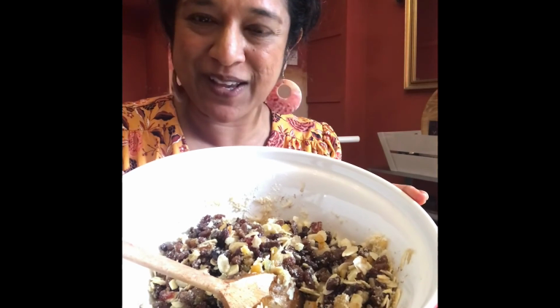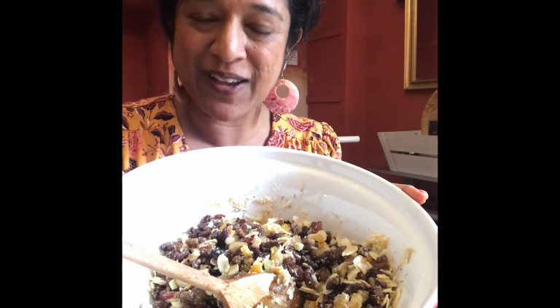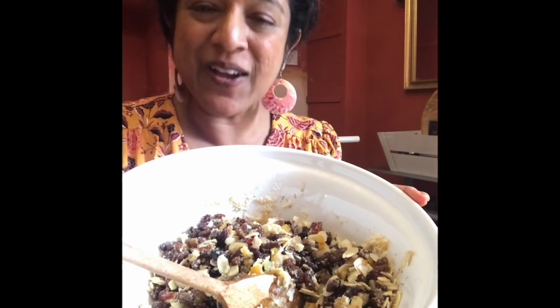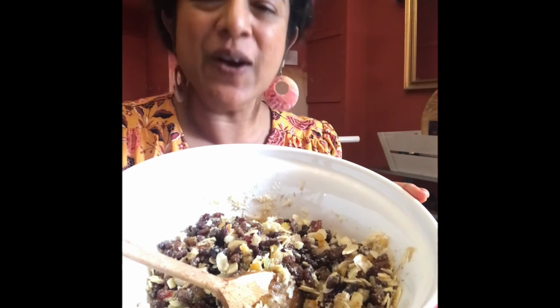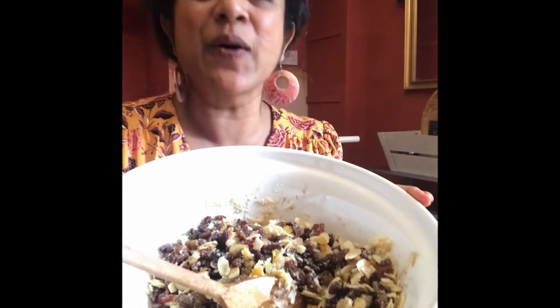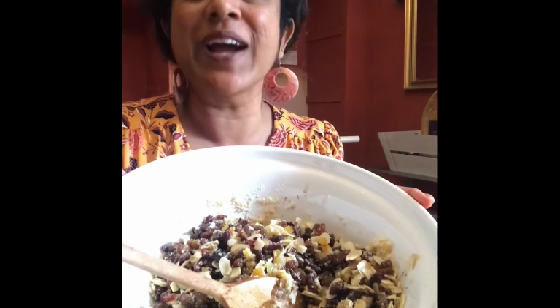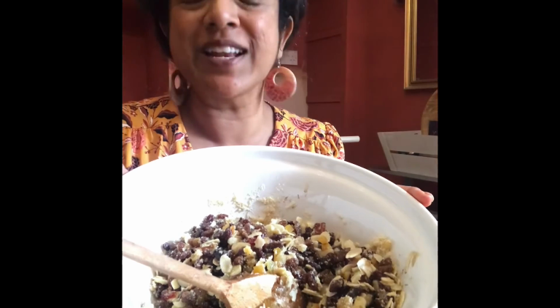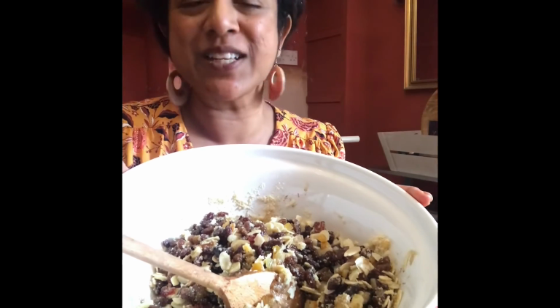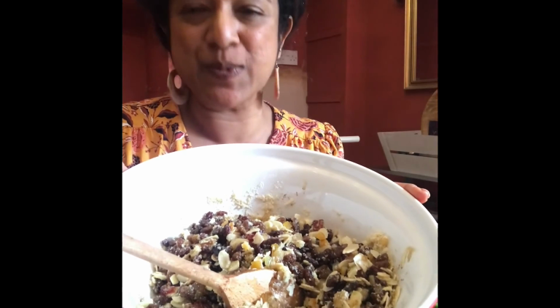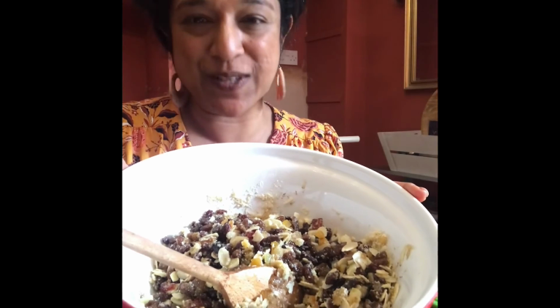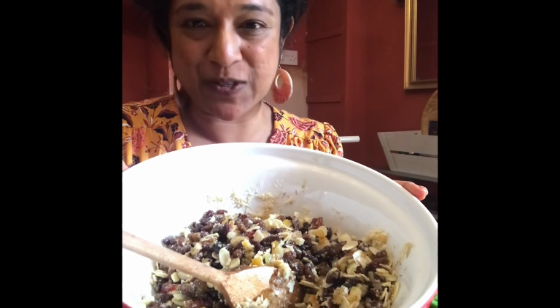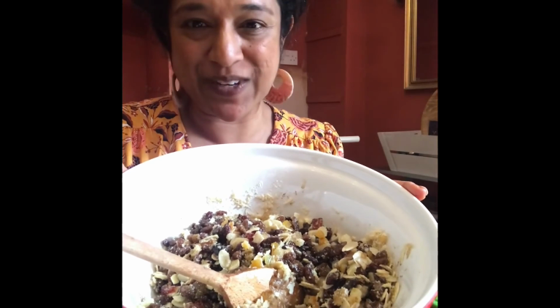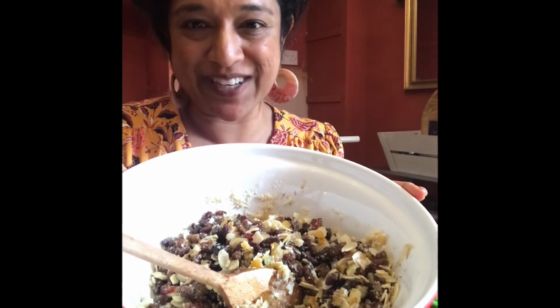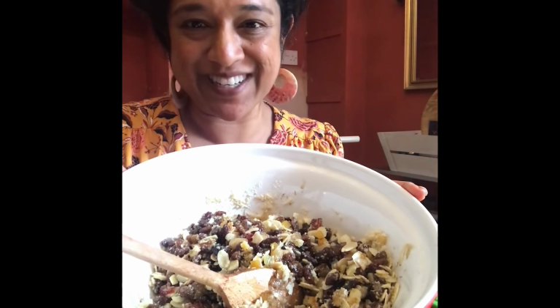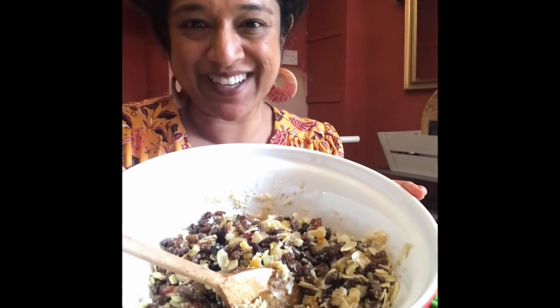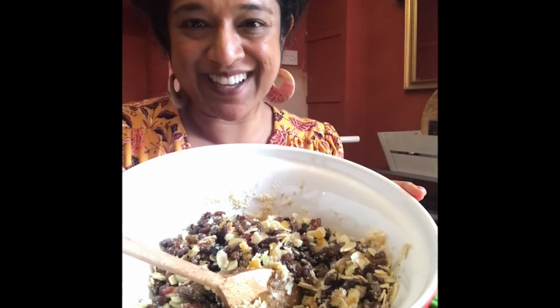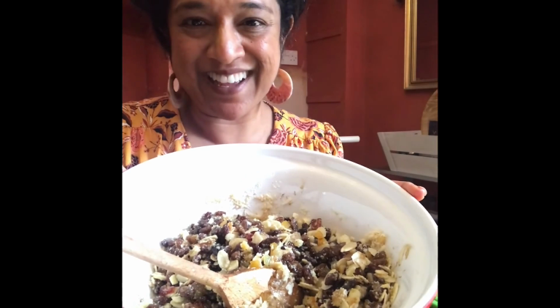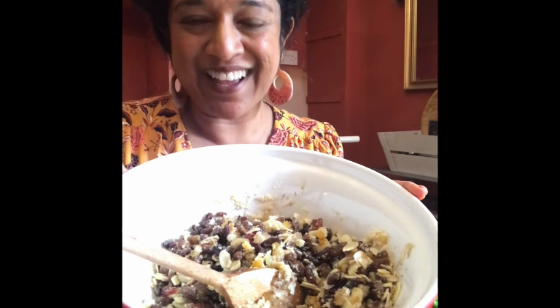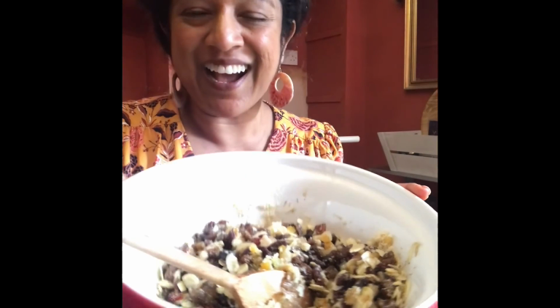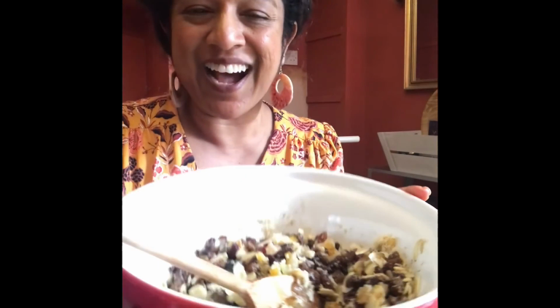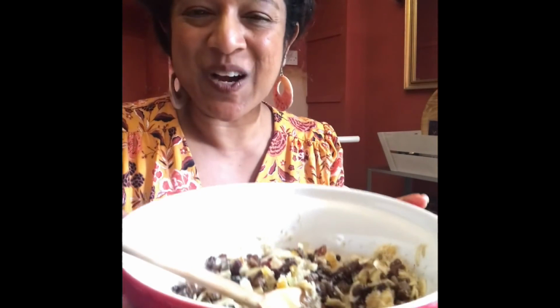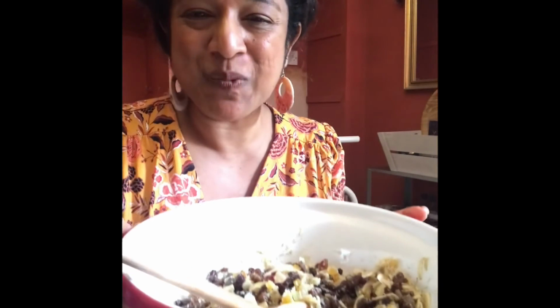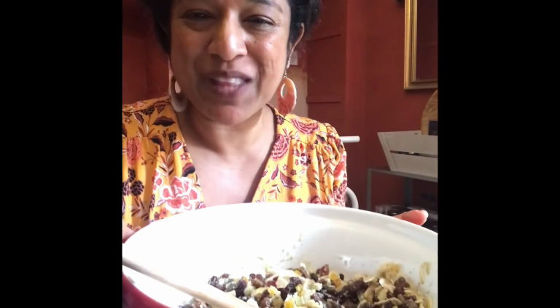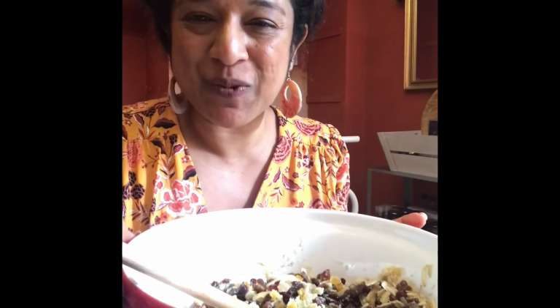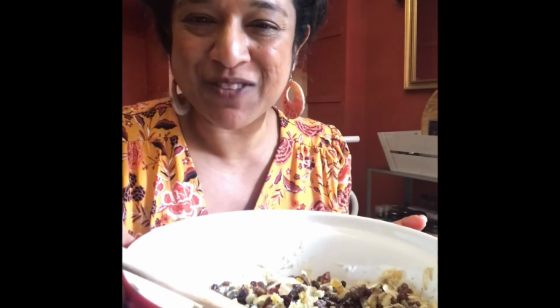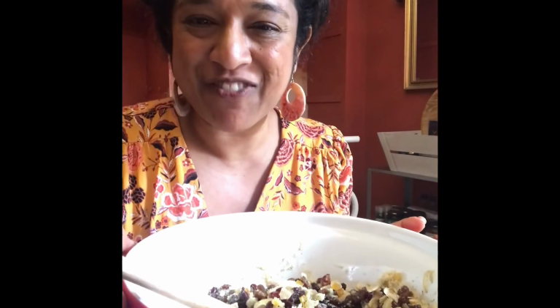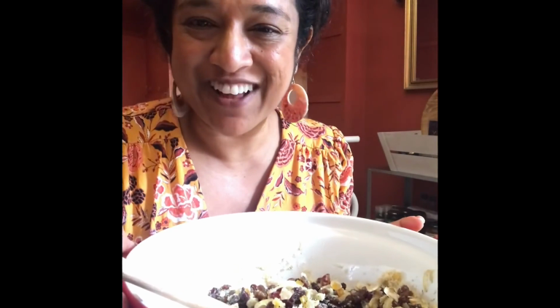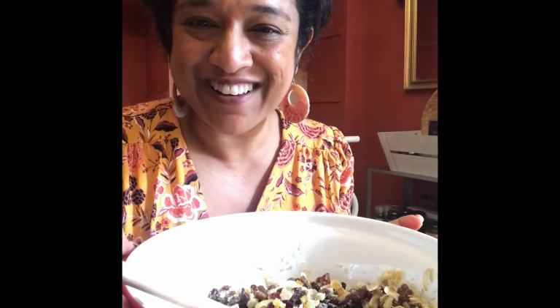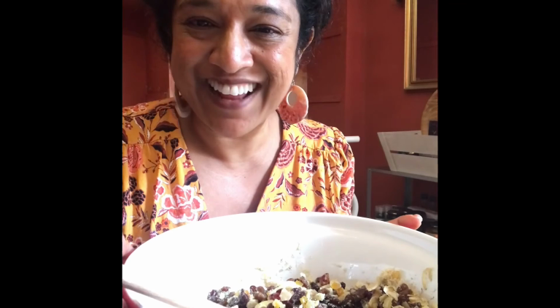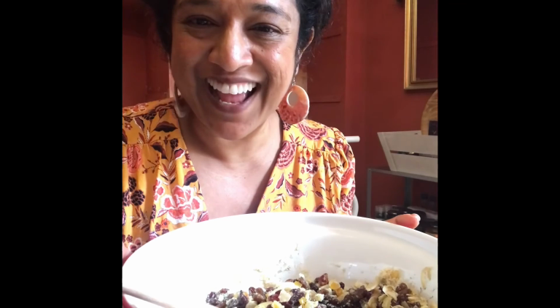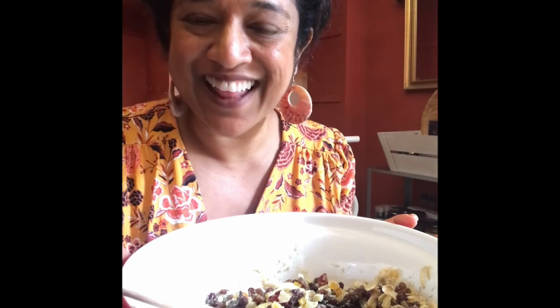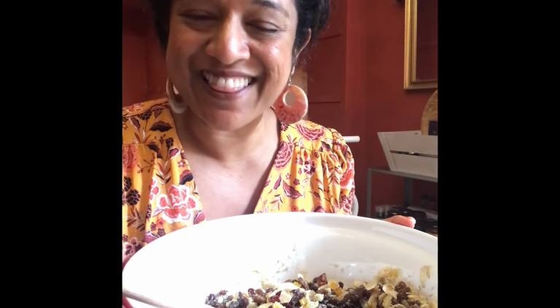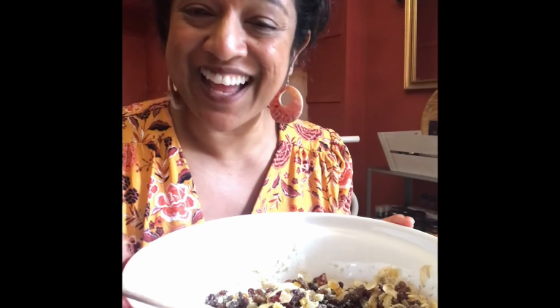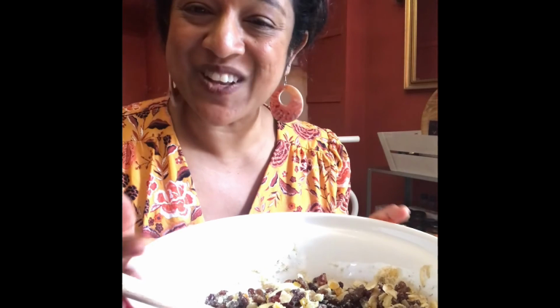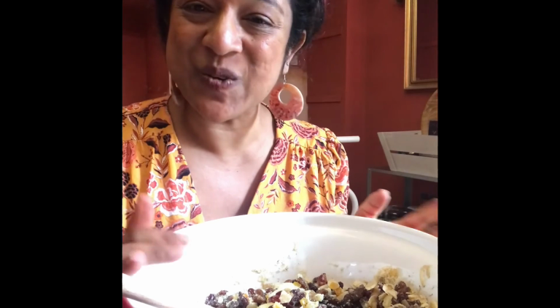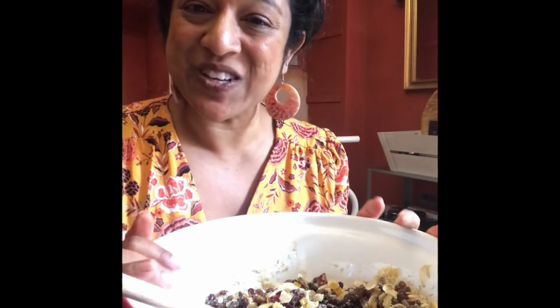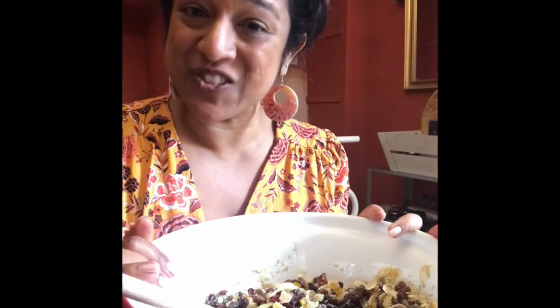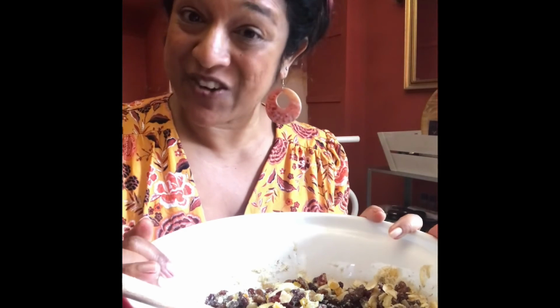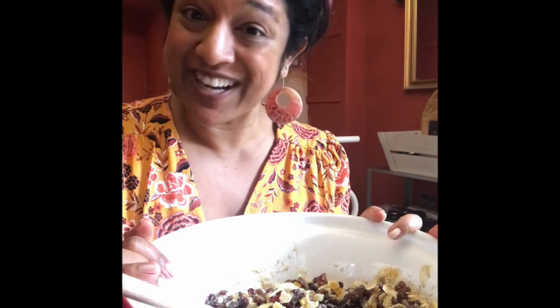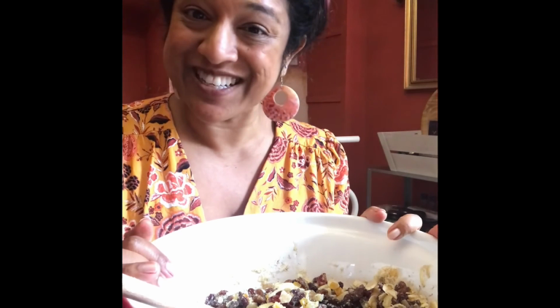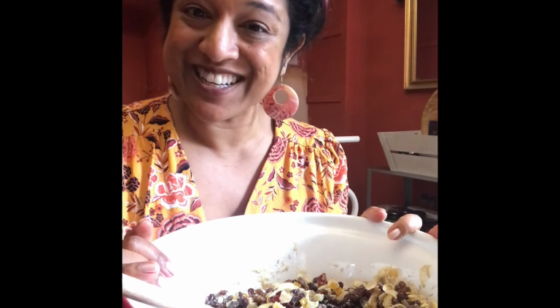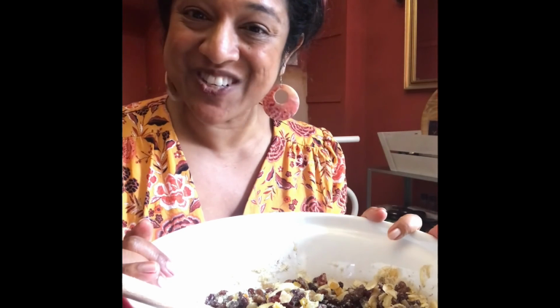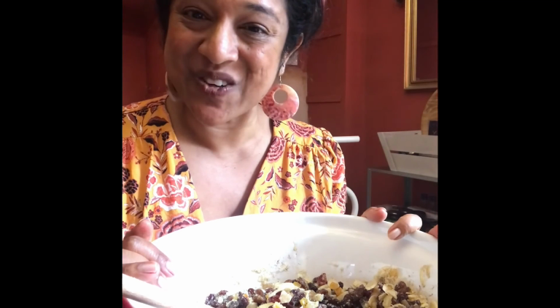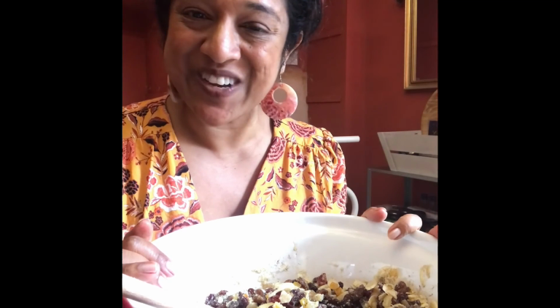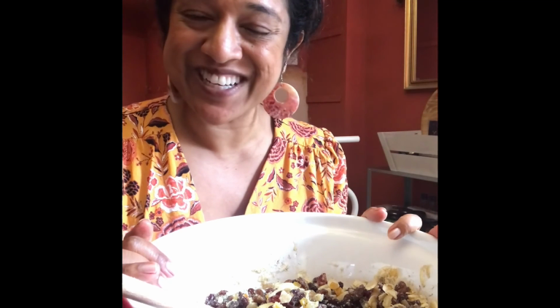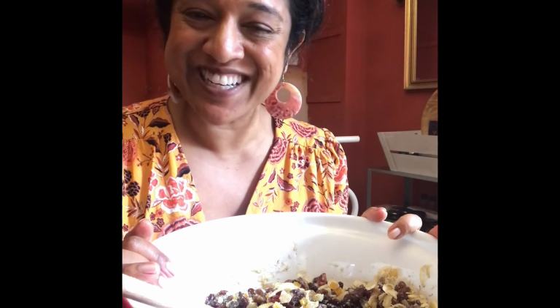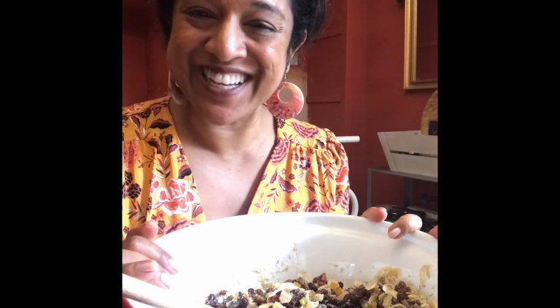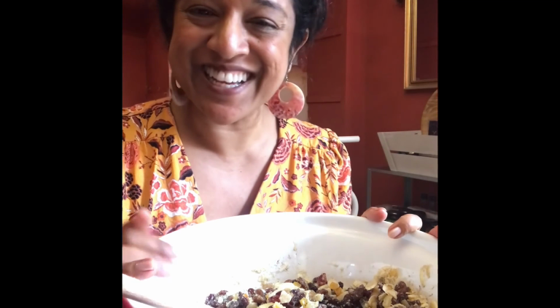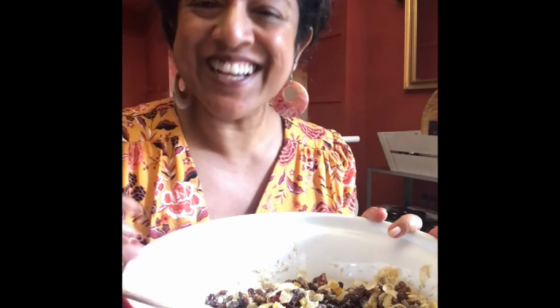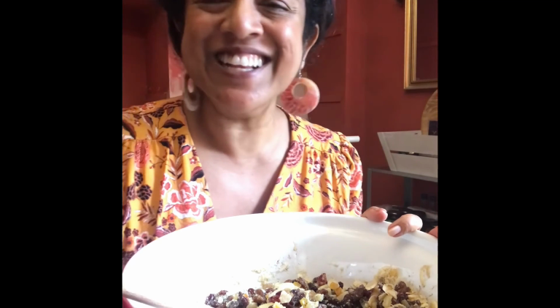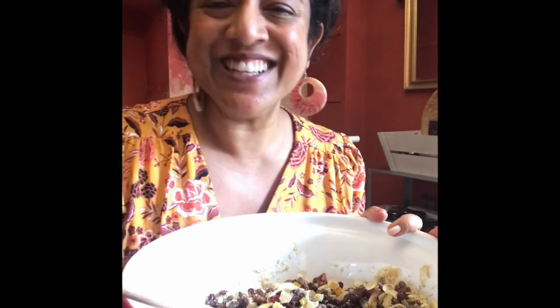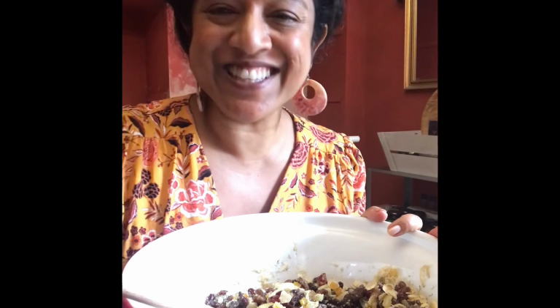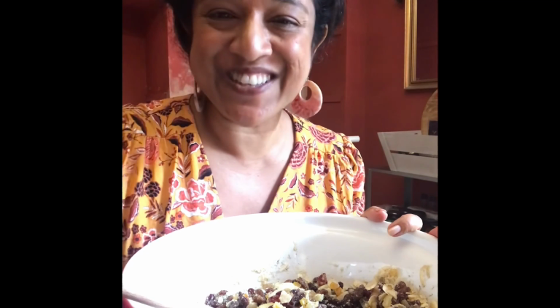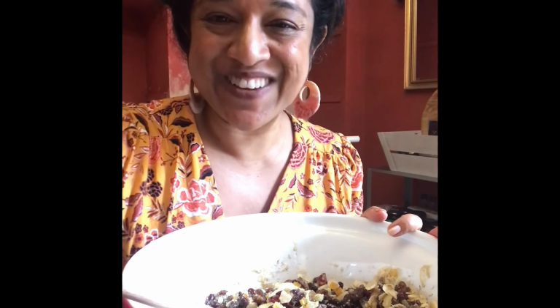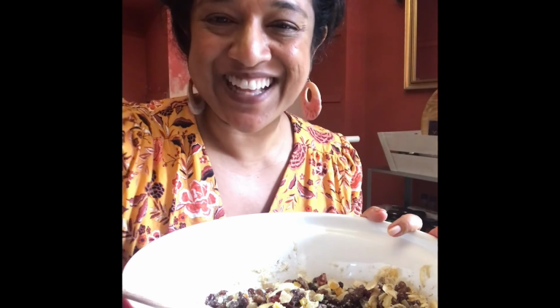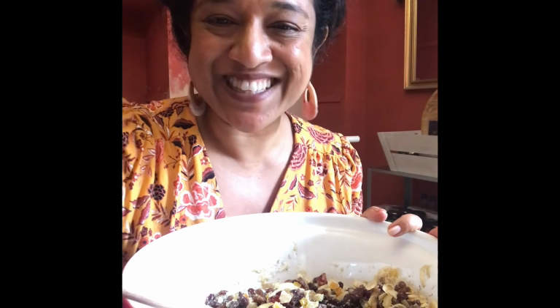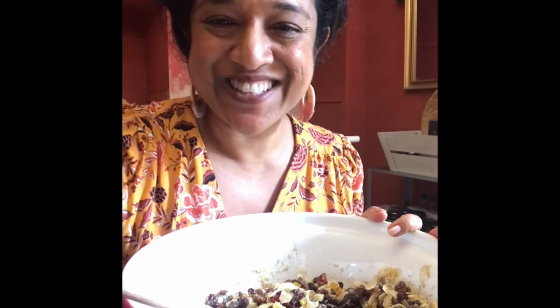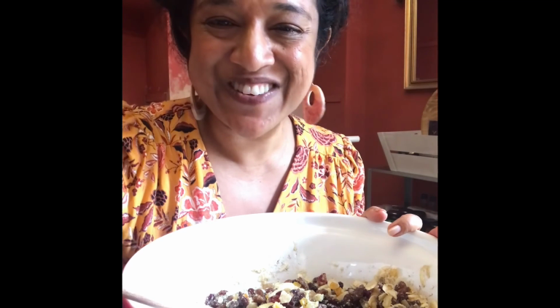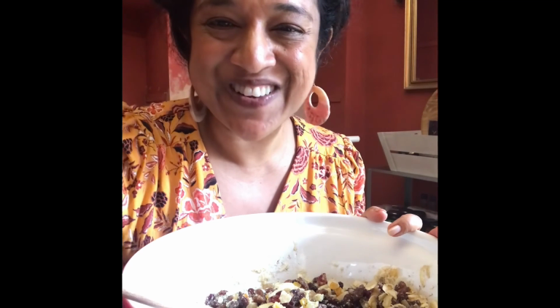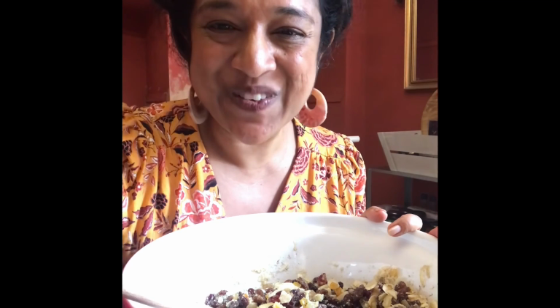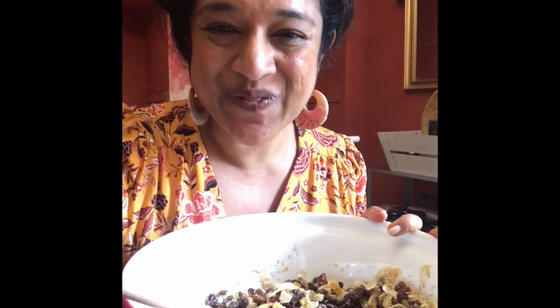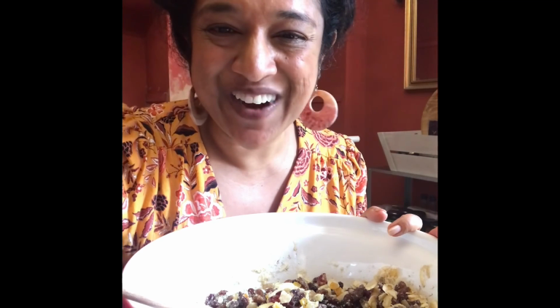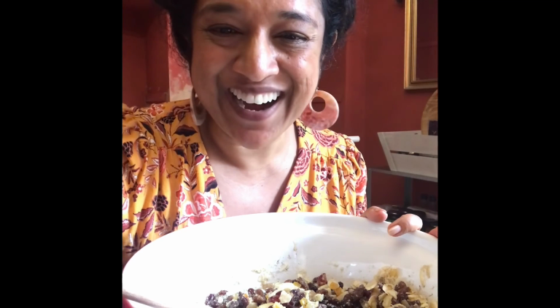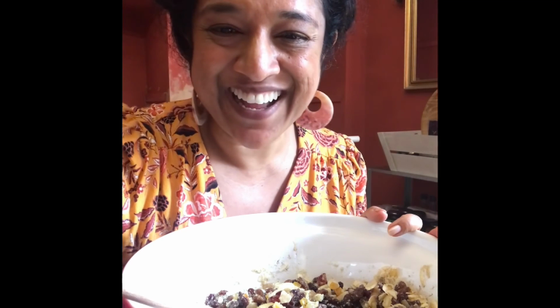You can use it whenever you like for any recipe or any sweet treat. I hope that was fun and that you try it and enjoy it. See you again soon. Bye!